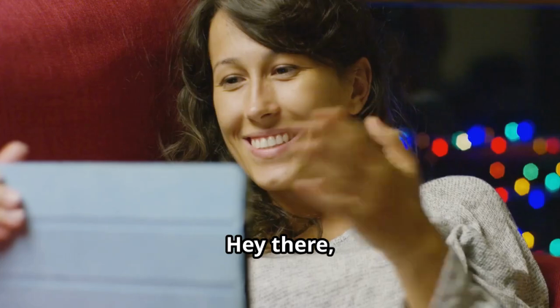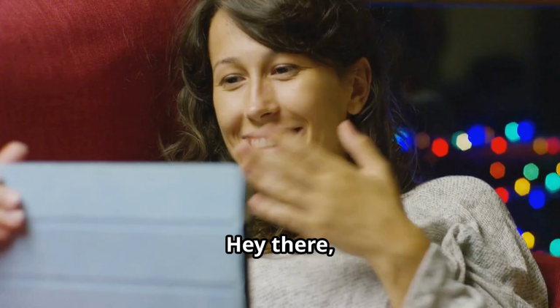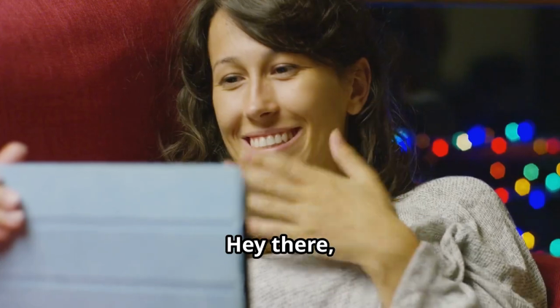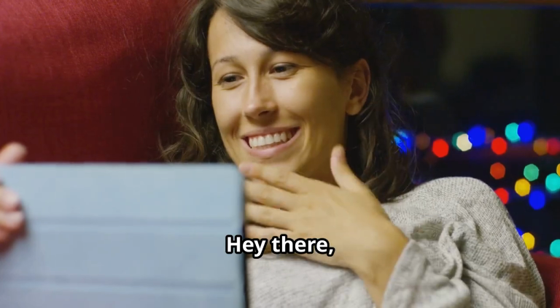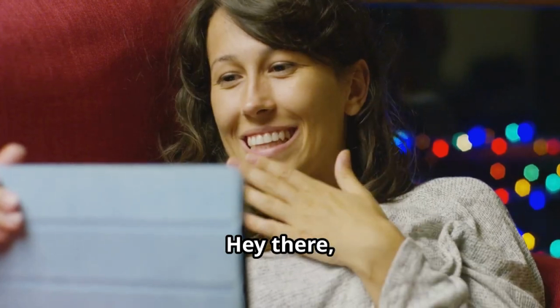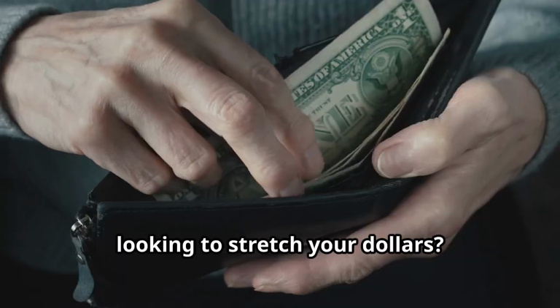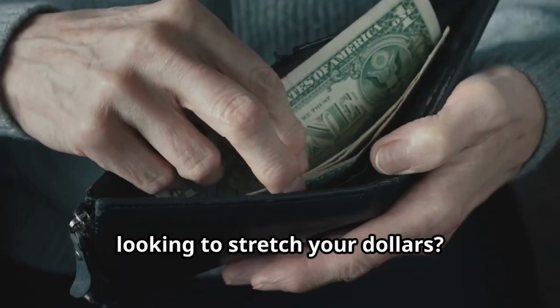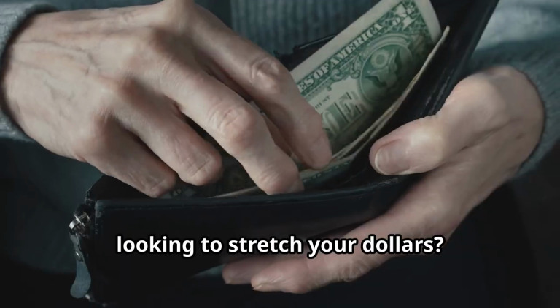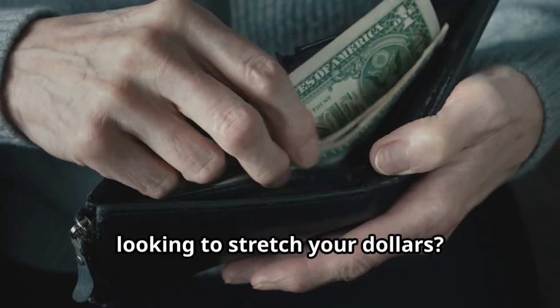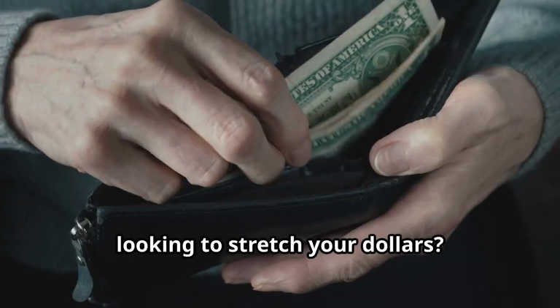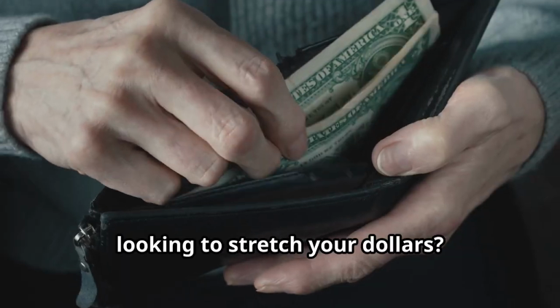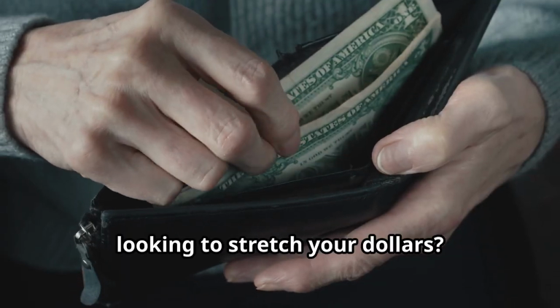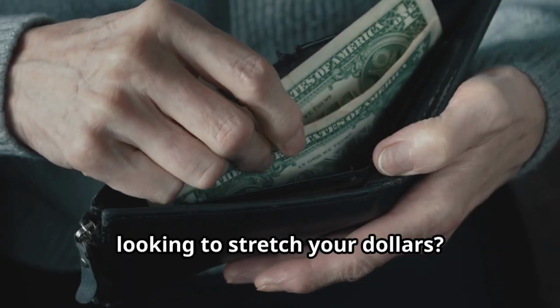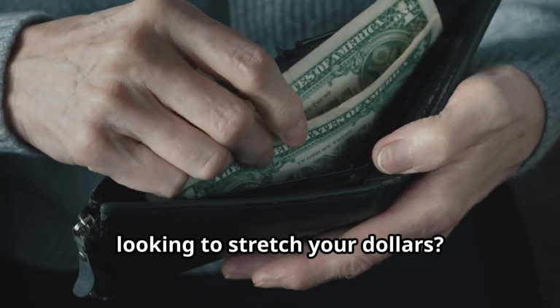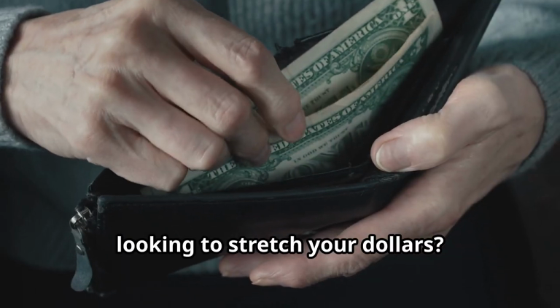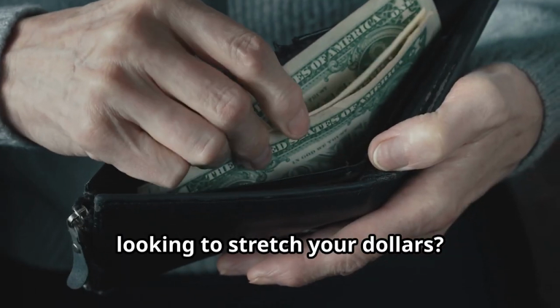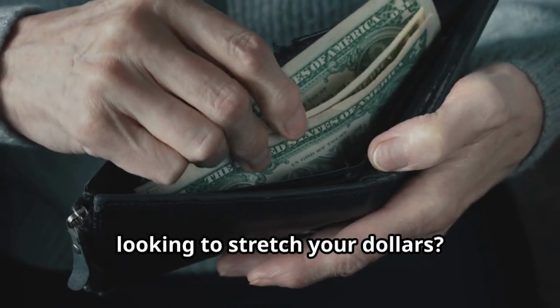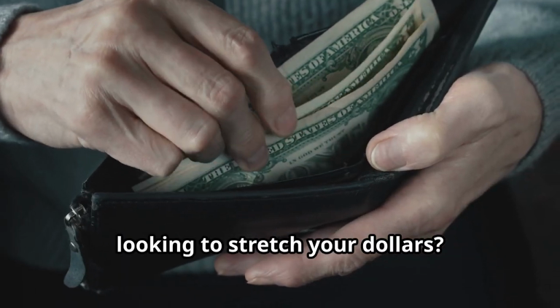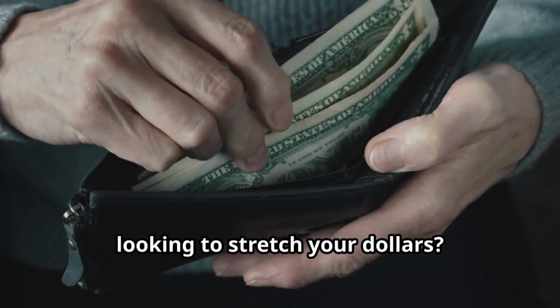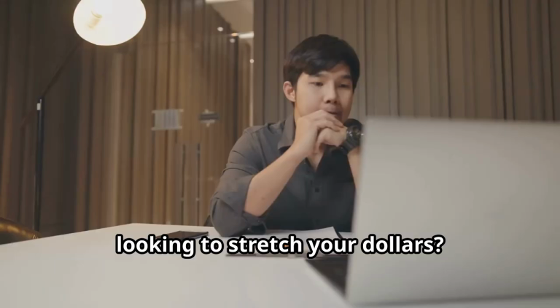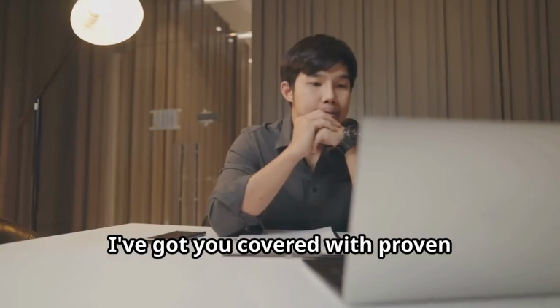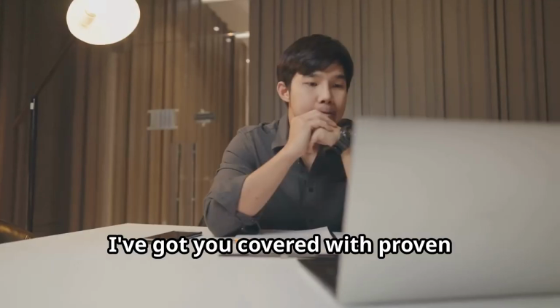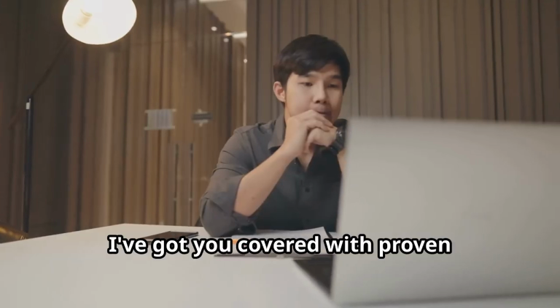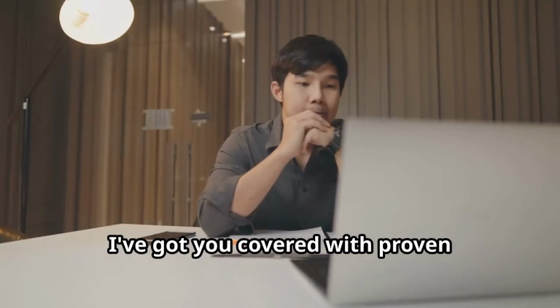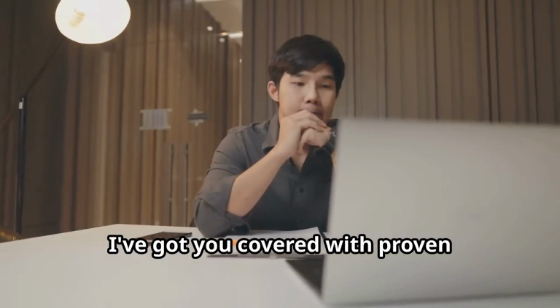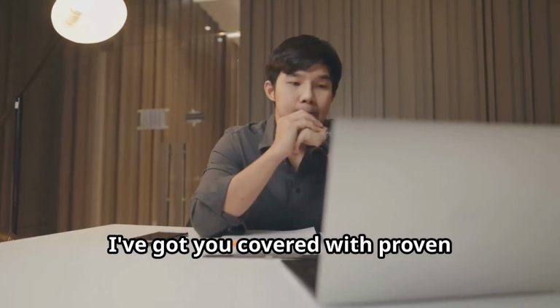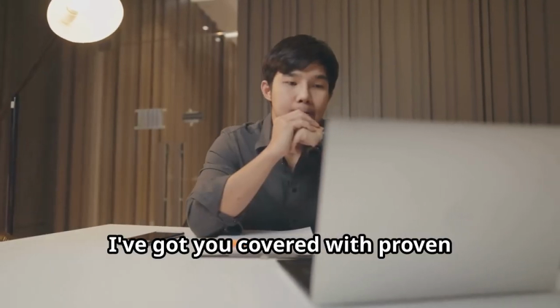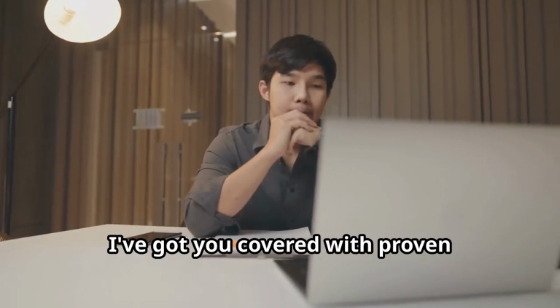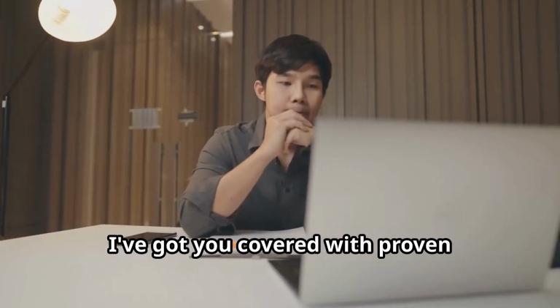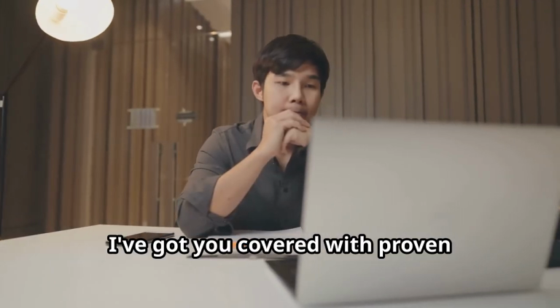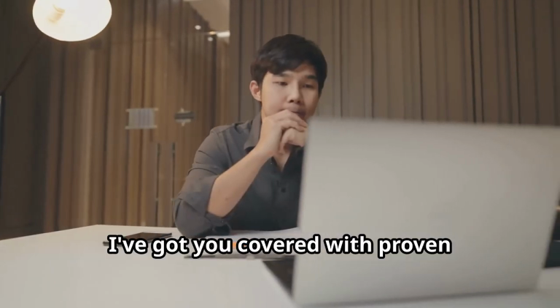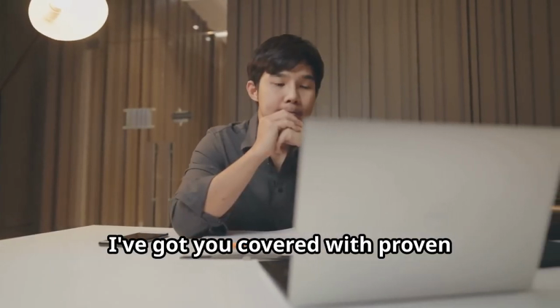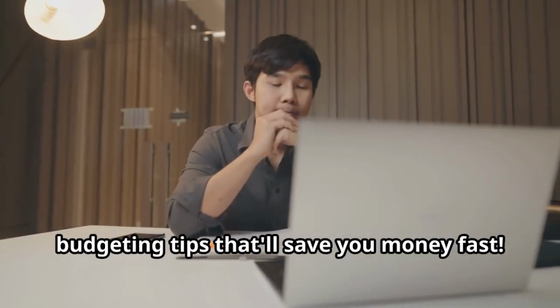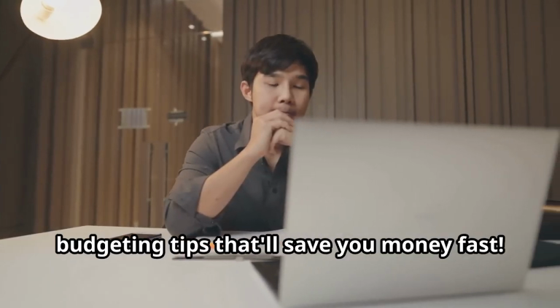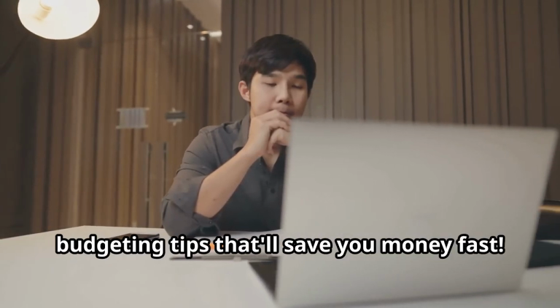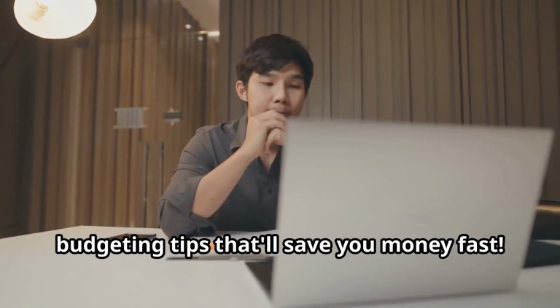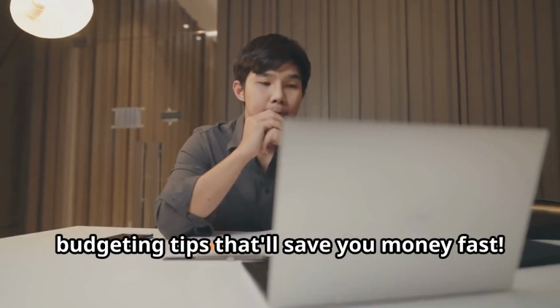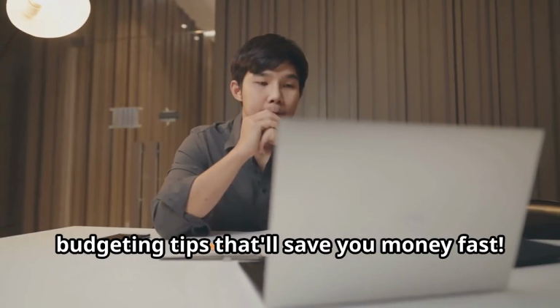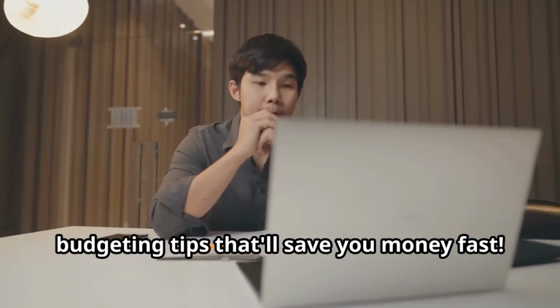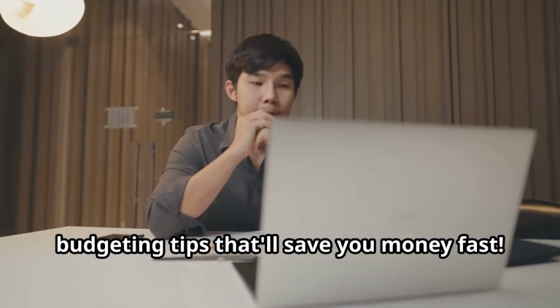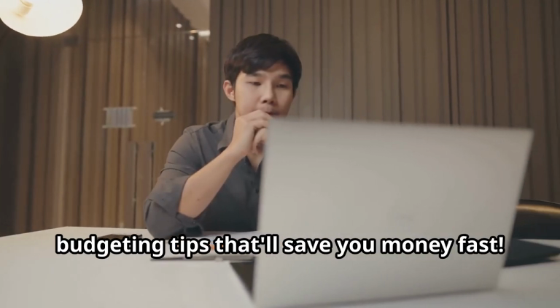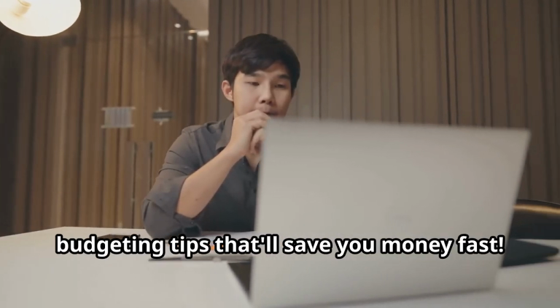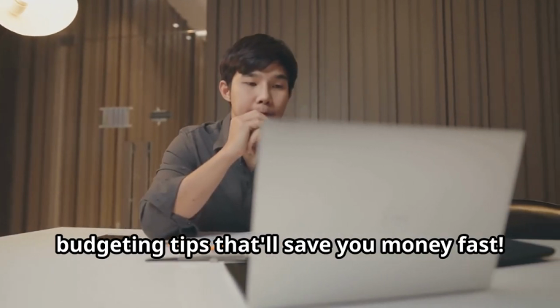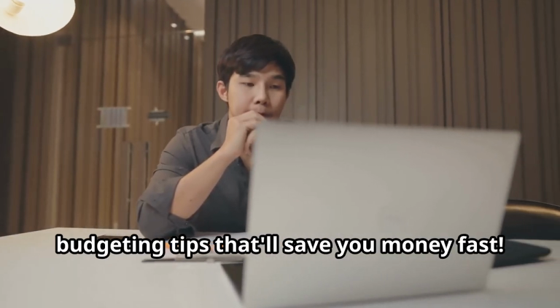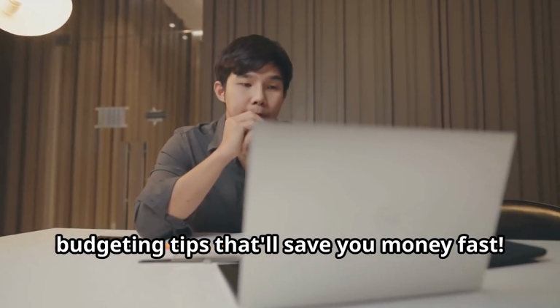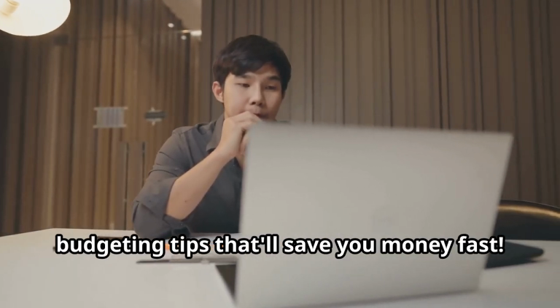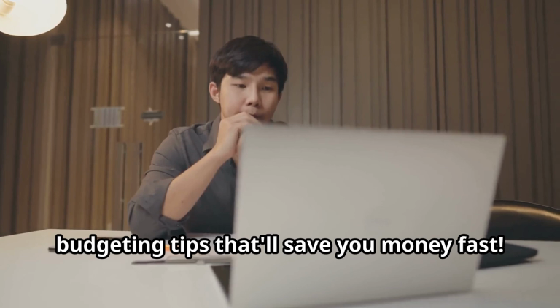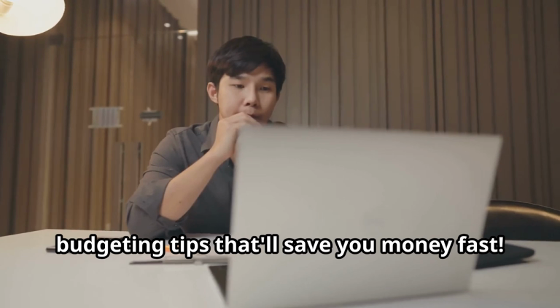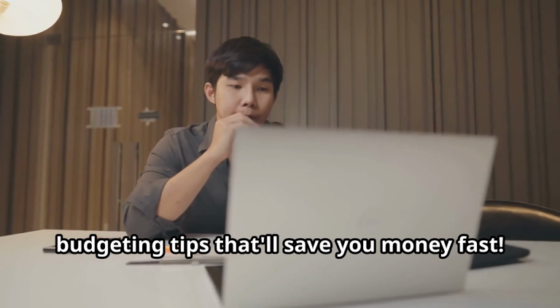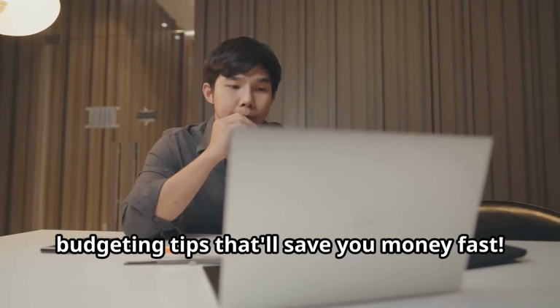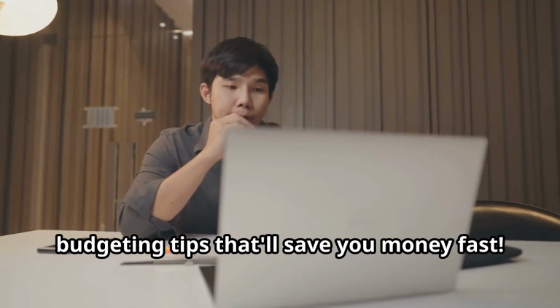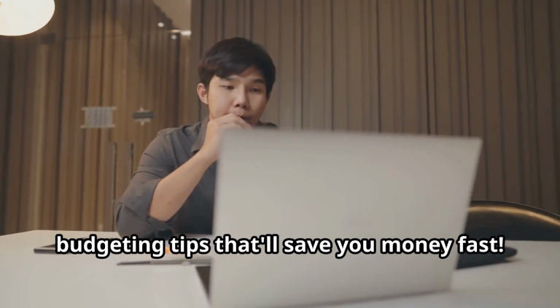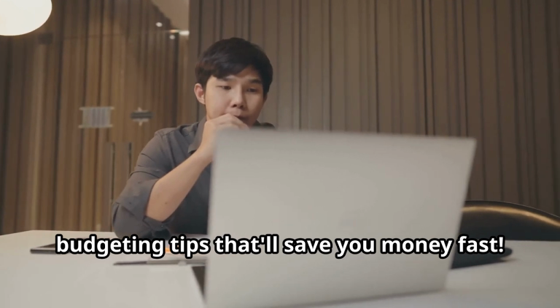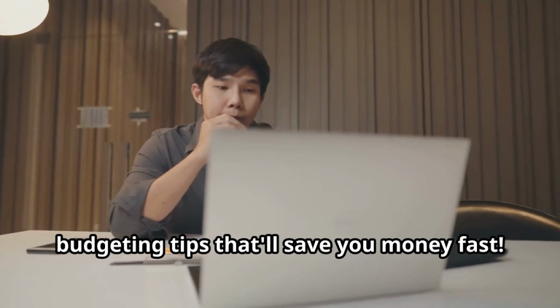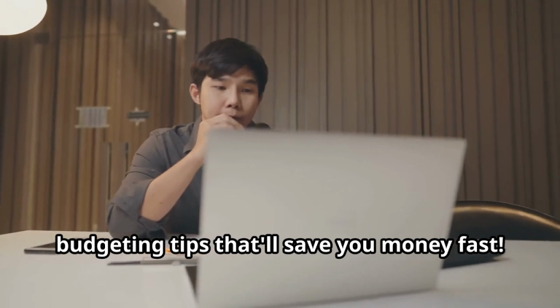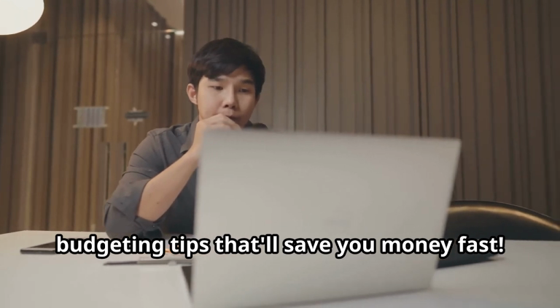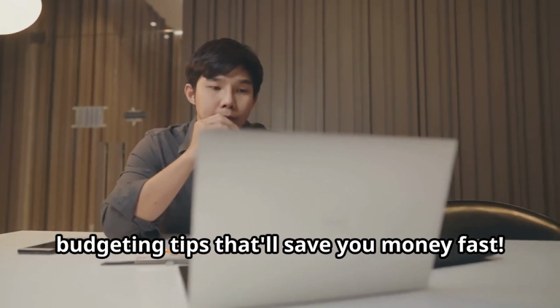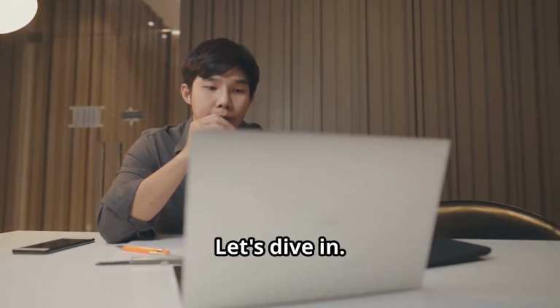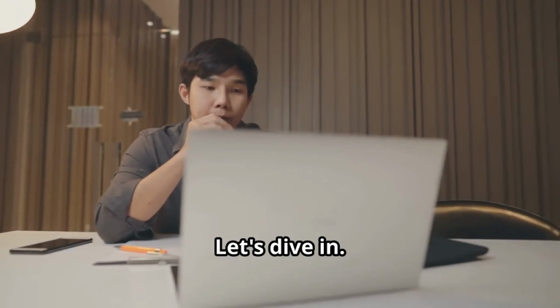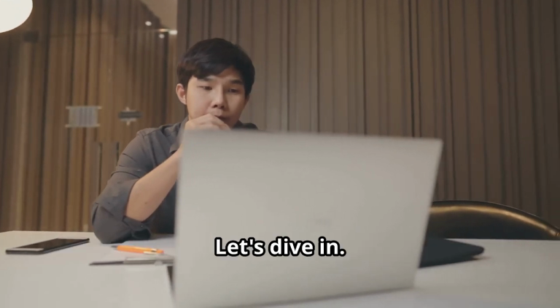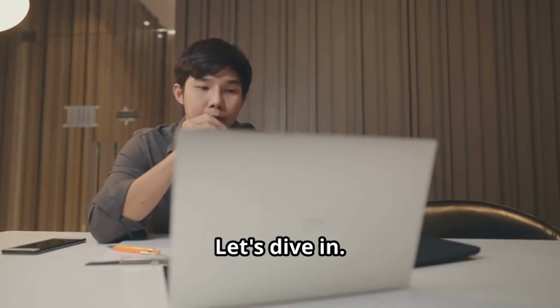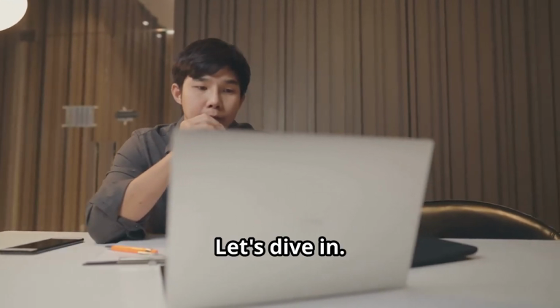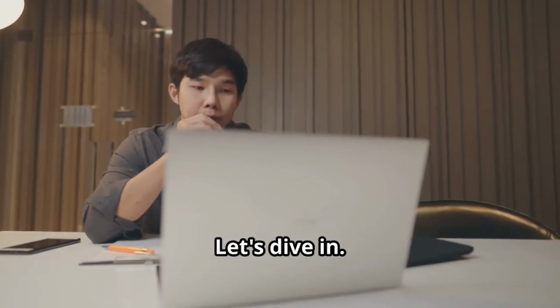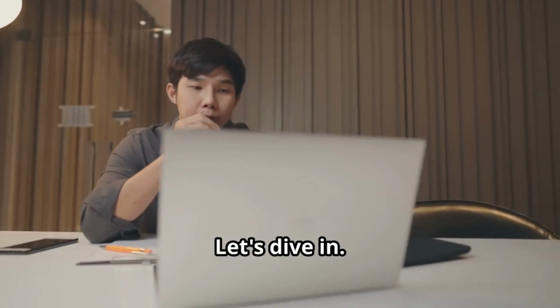Hey there, looking to stretch your dollars? I've got you covered with proven budgeting tips that'll save you money fast. Let's dive in.